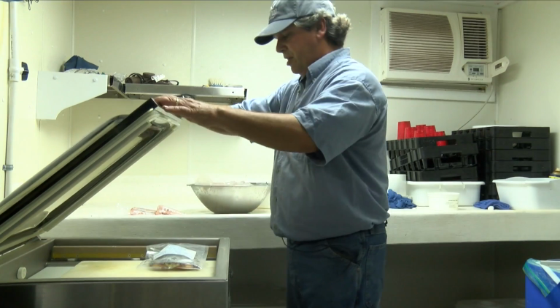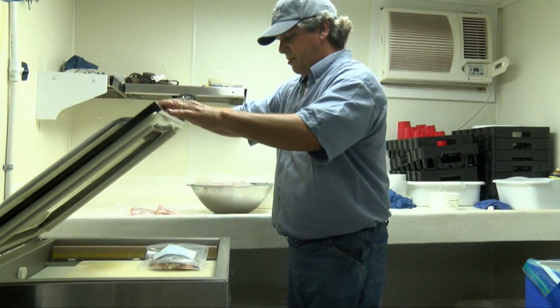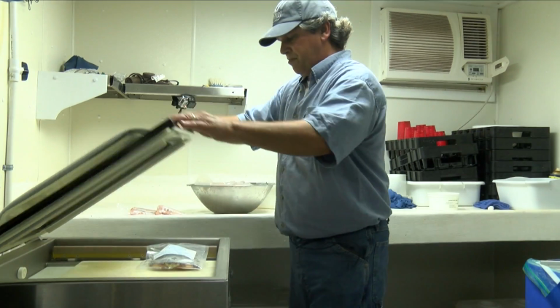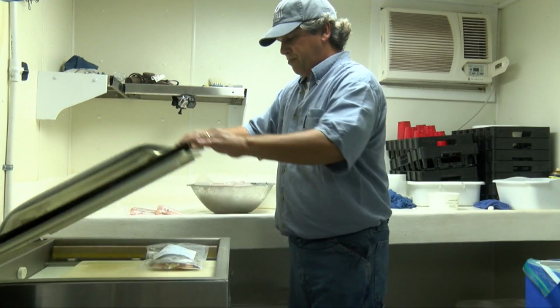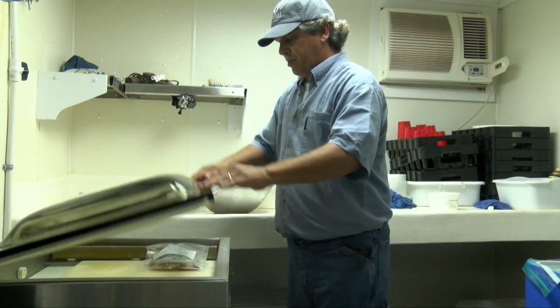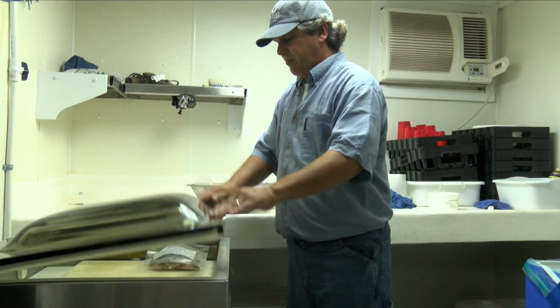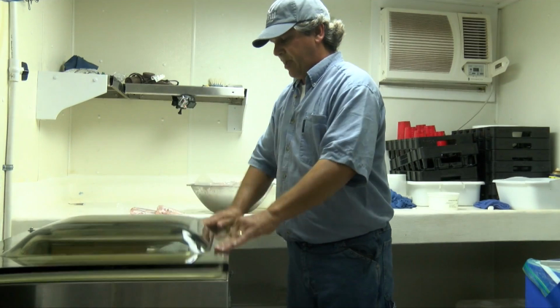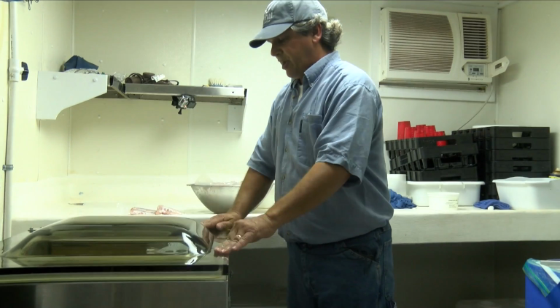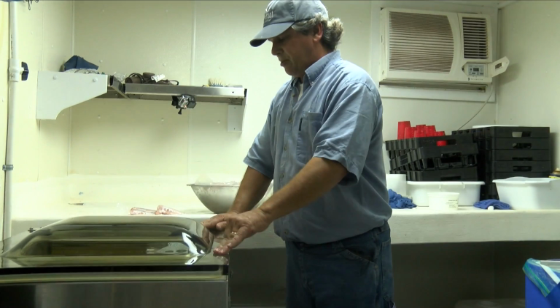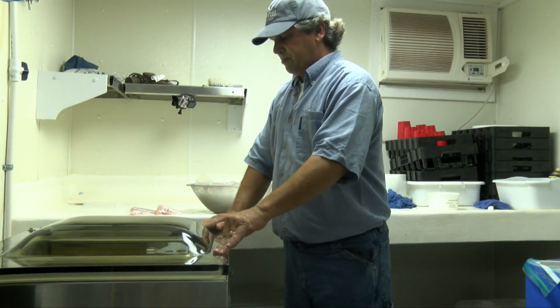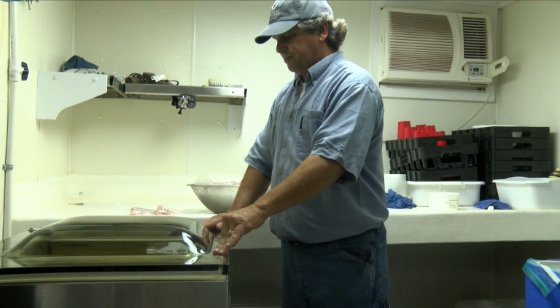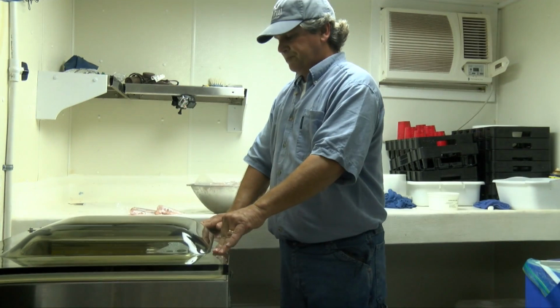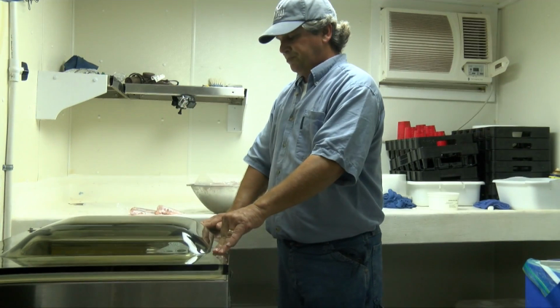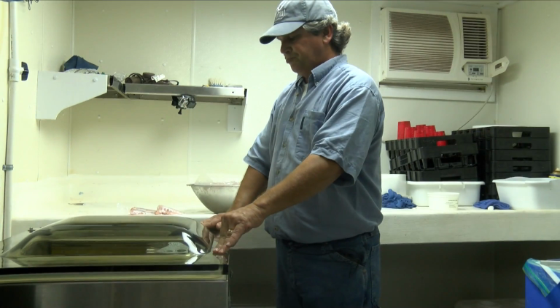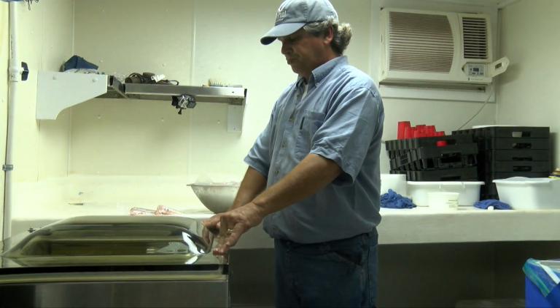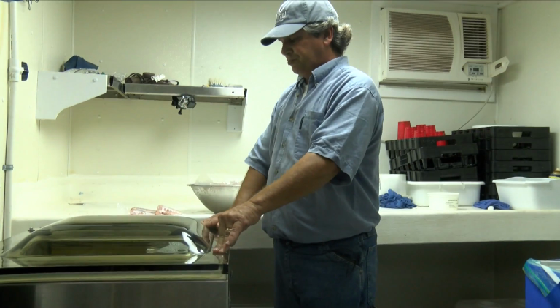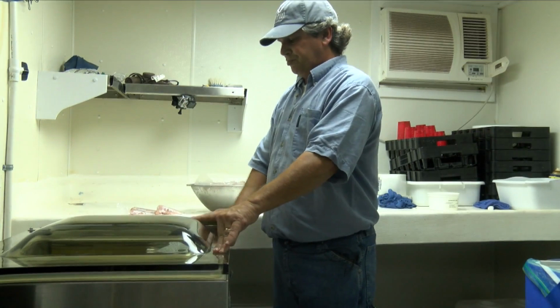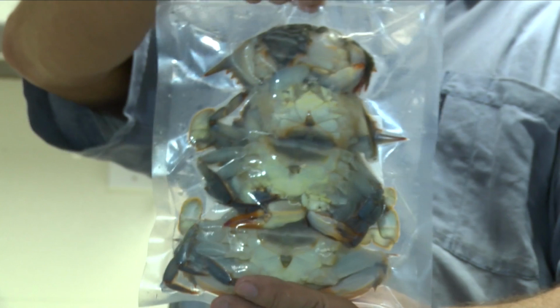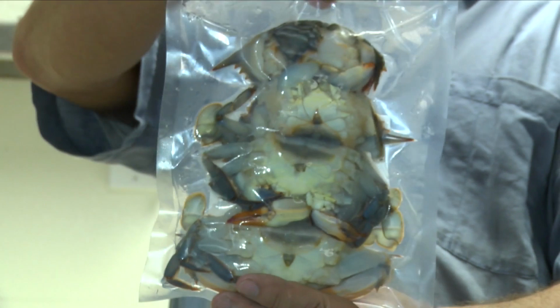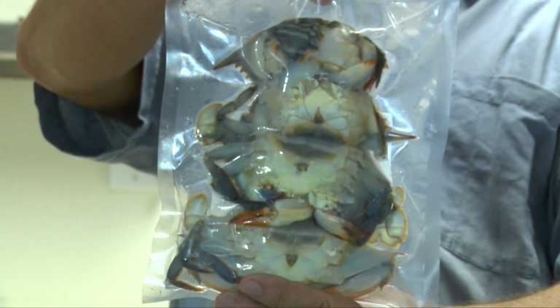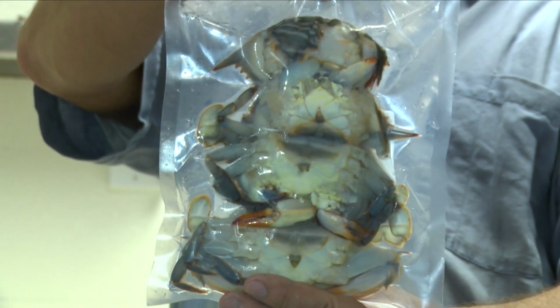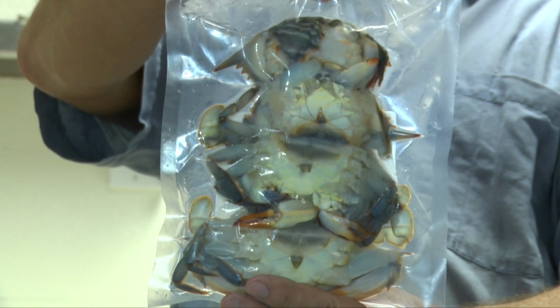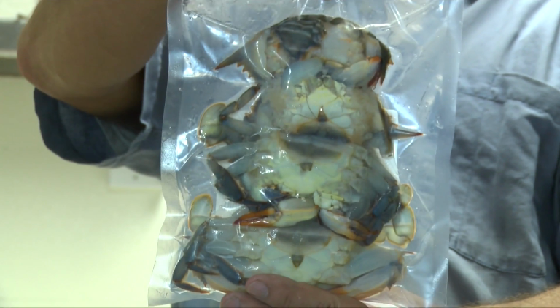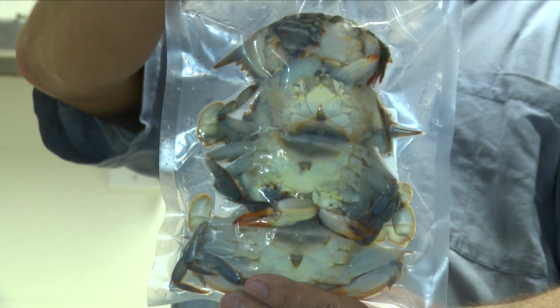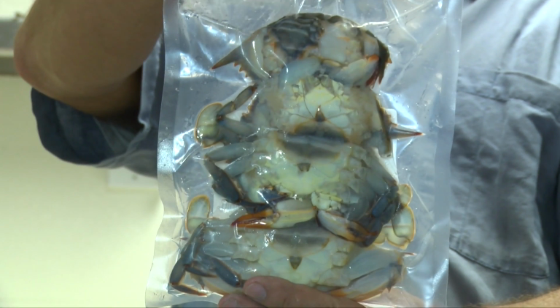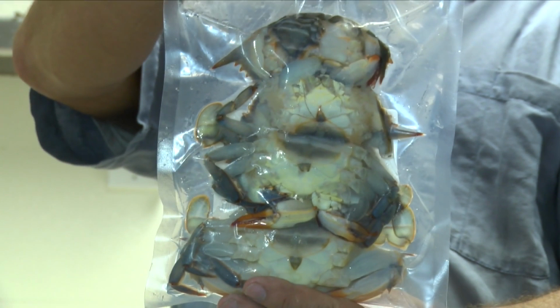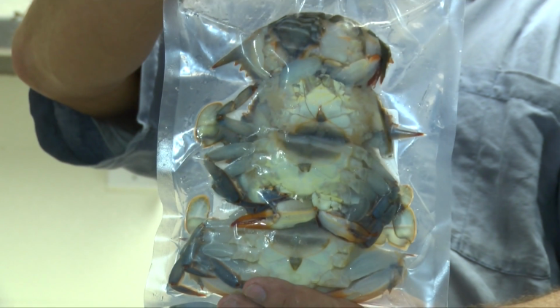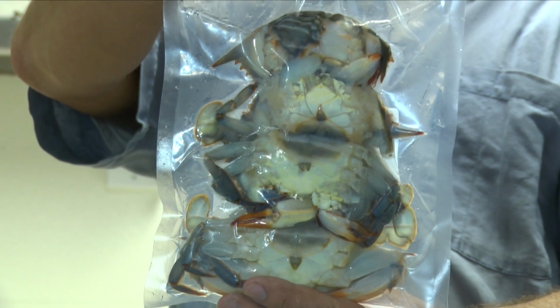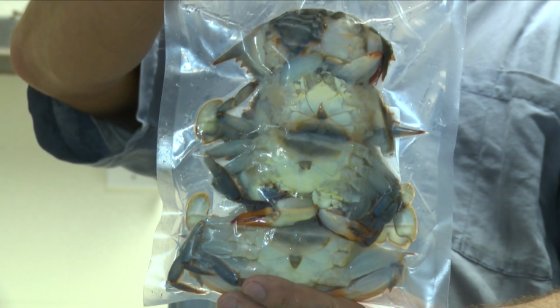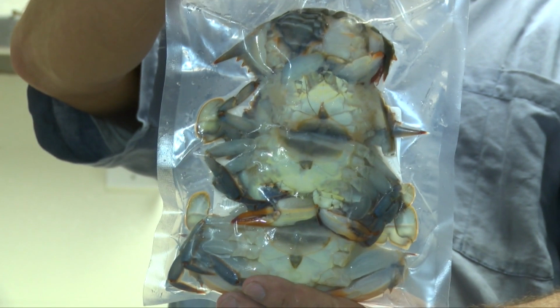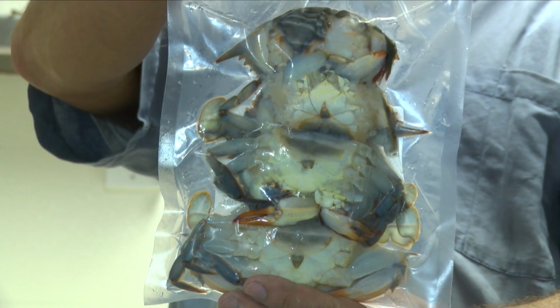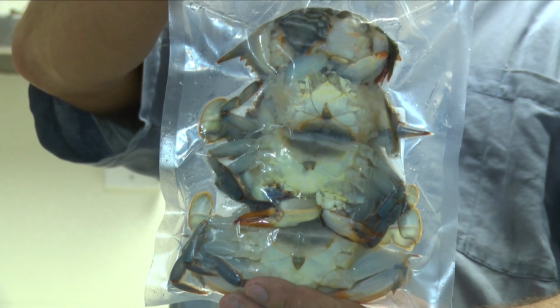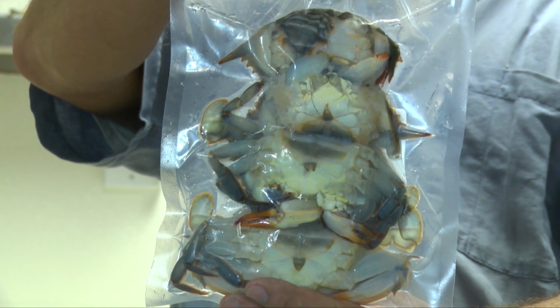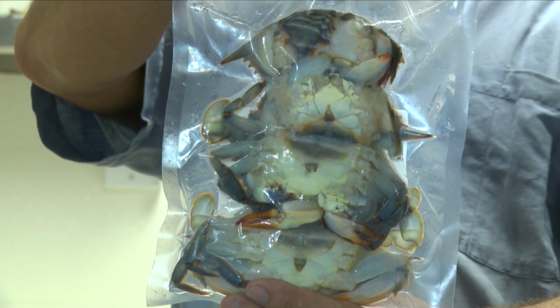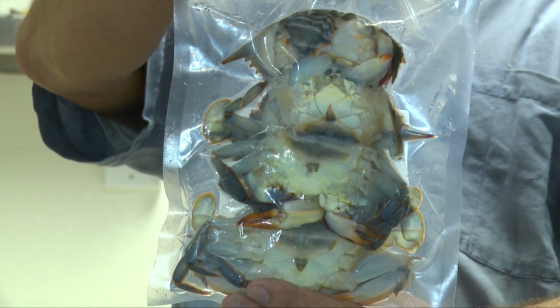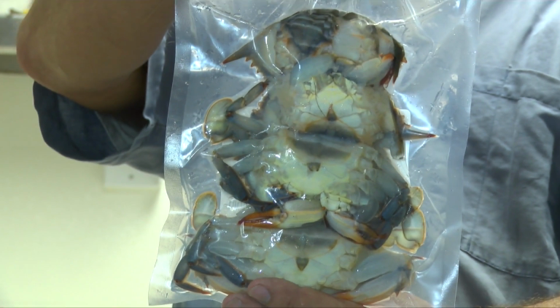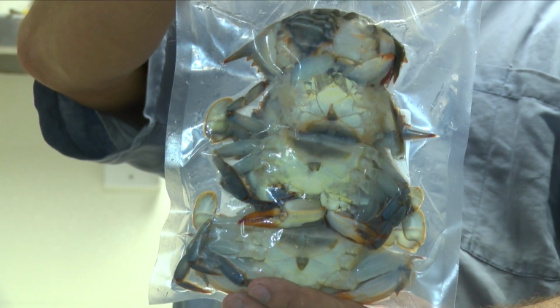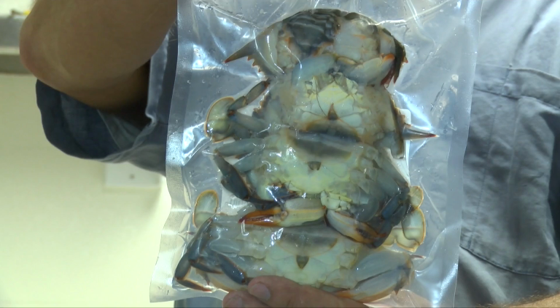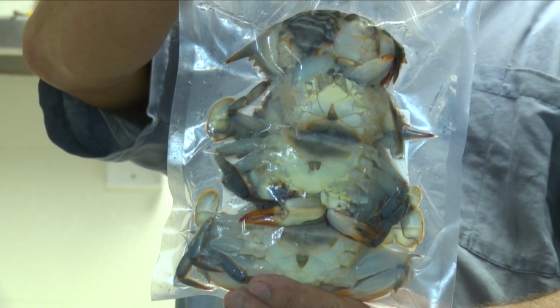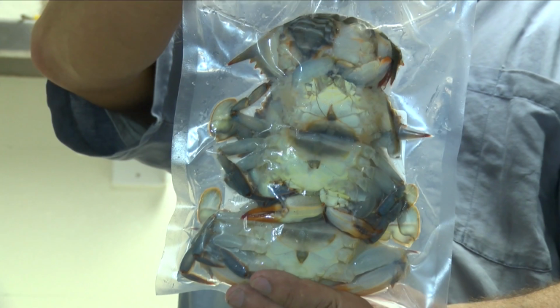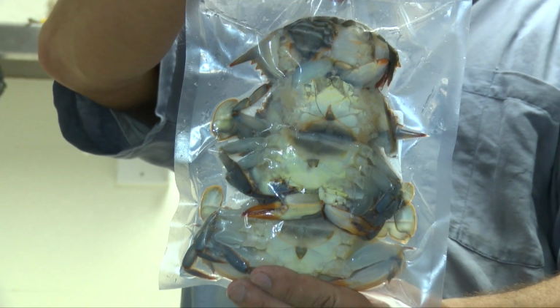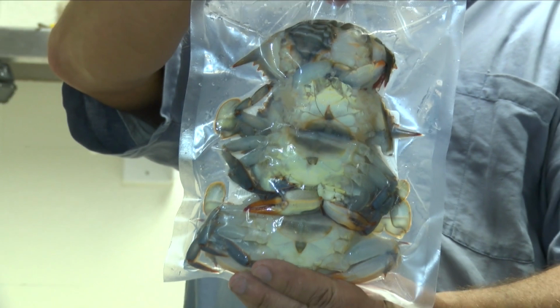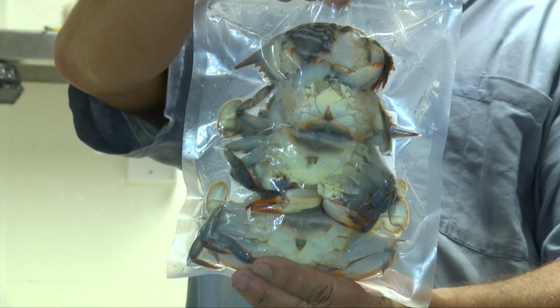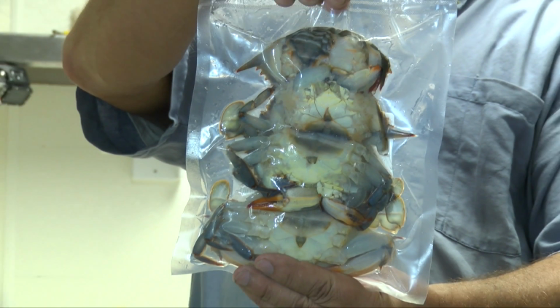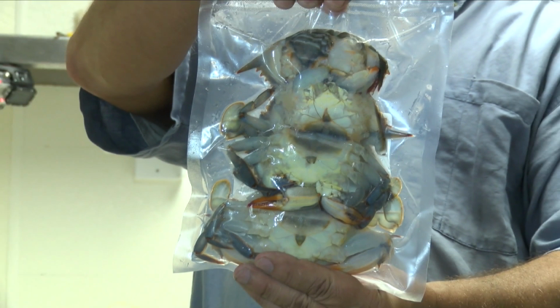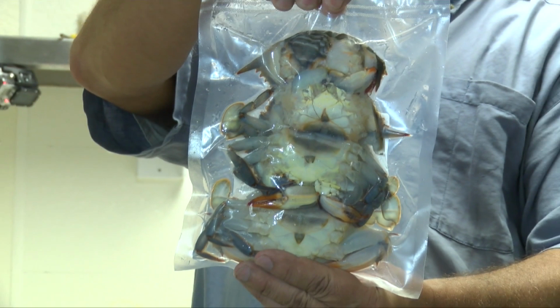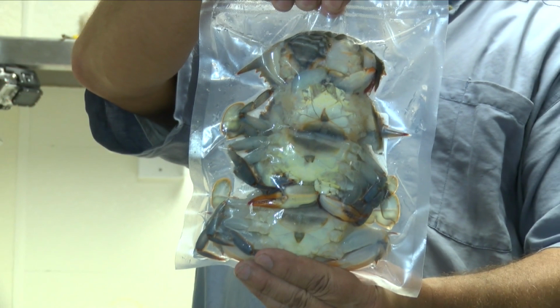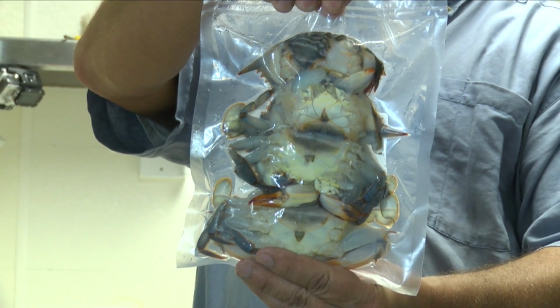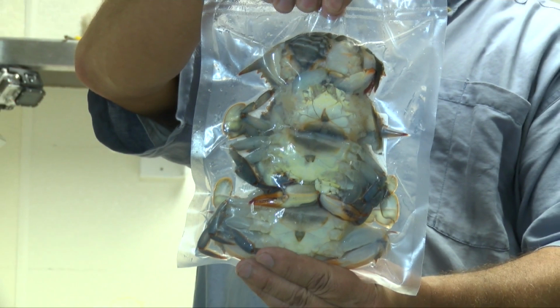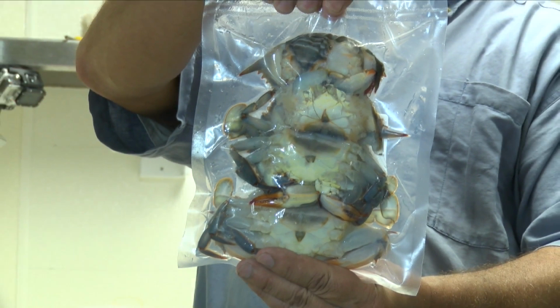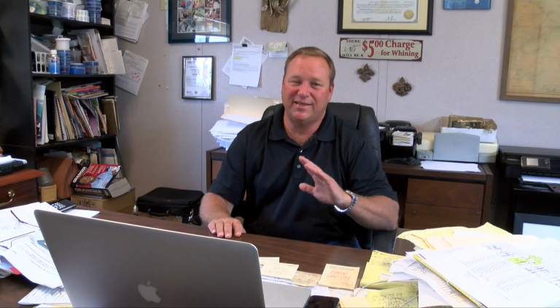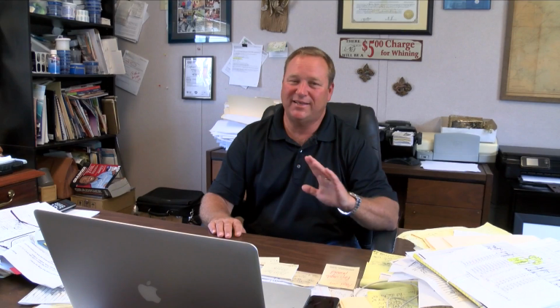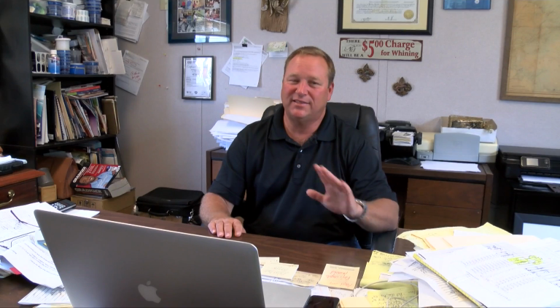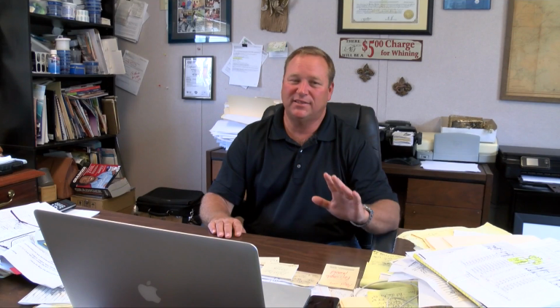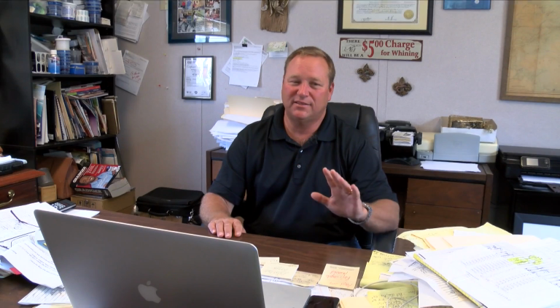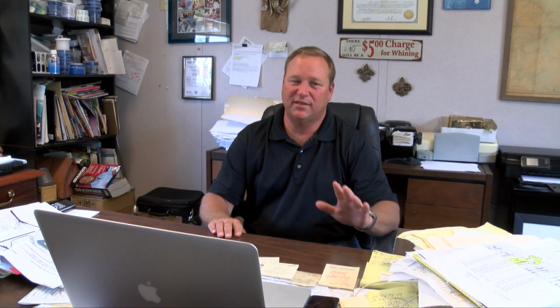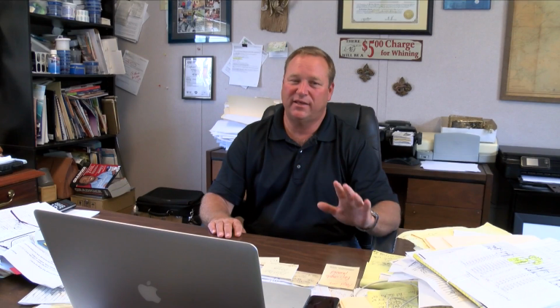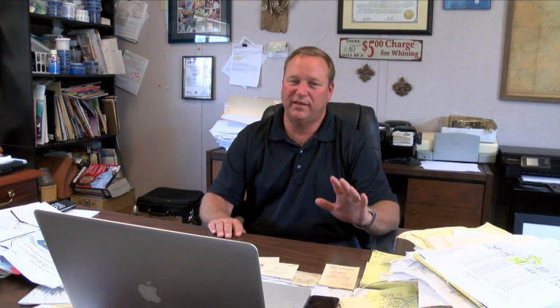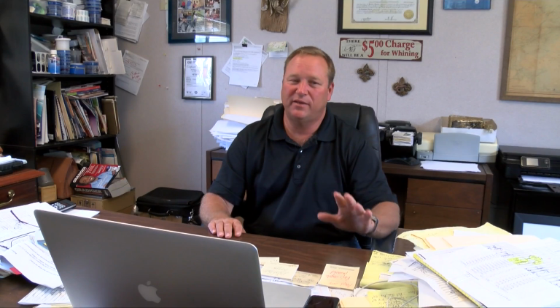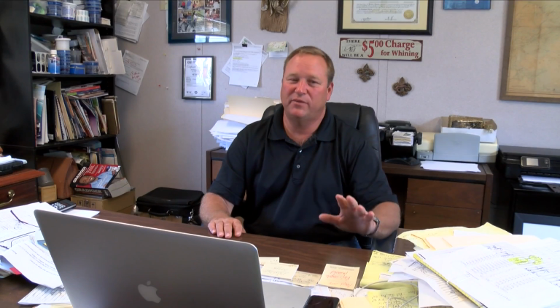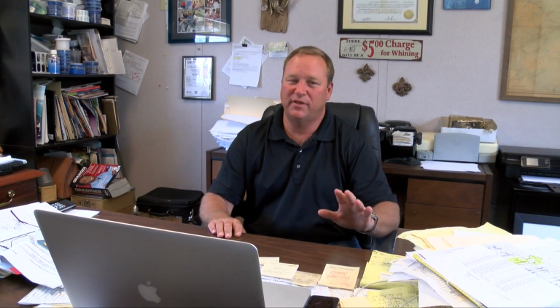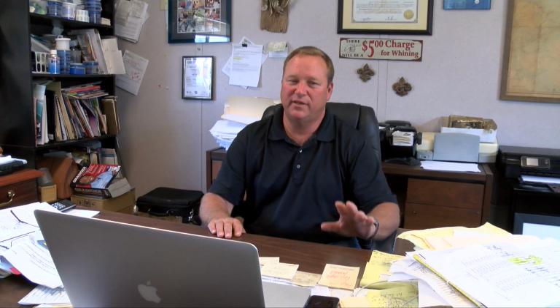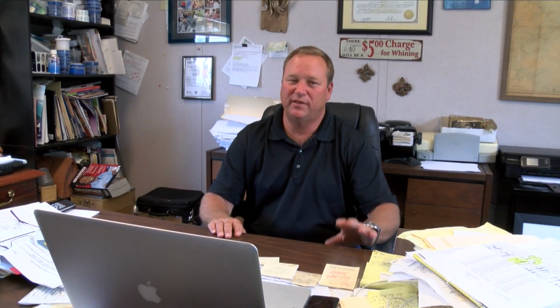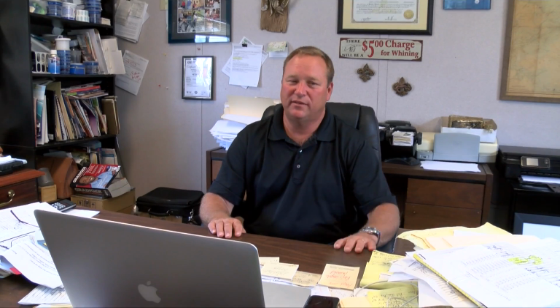You defrost those and if you put them in super fresh, when you defrost them, they taste just like they went in.